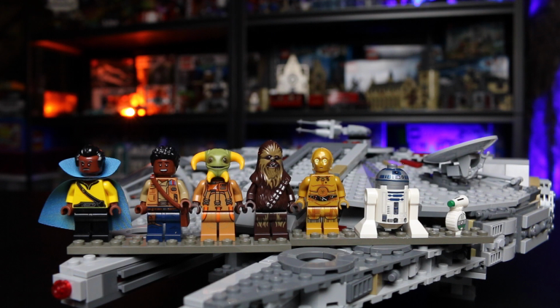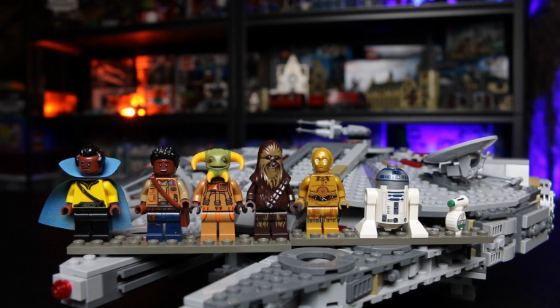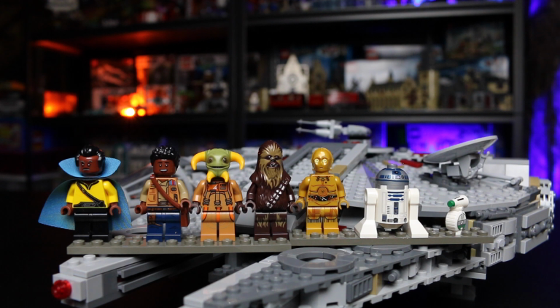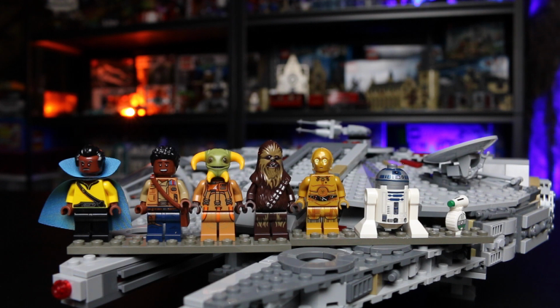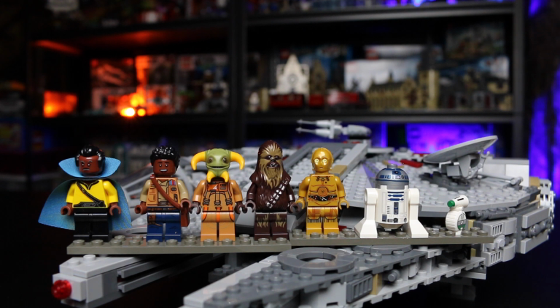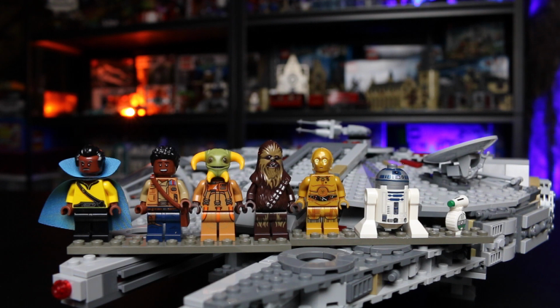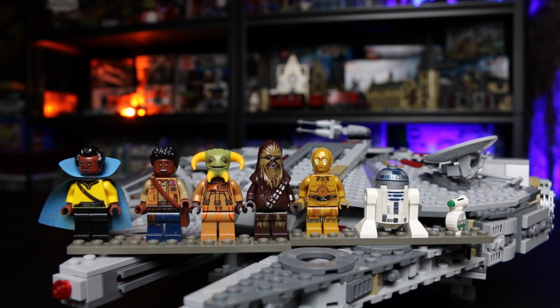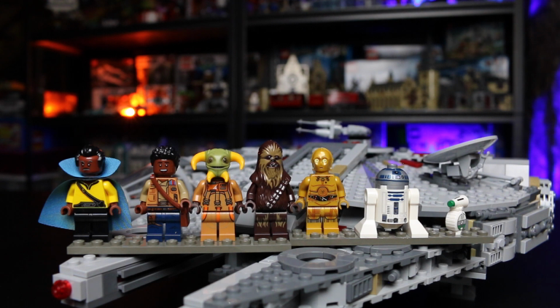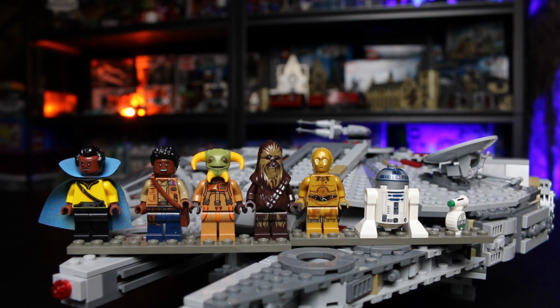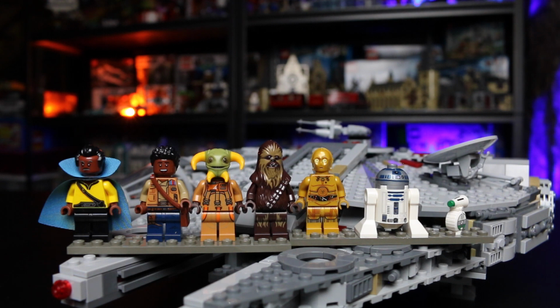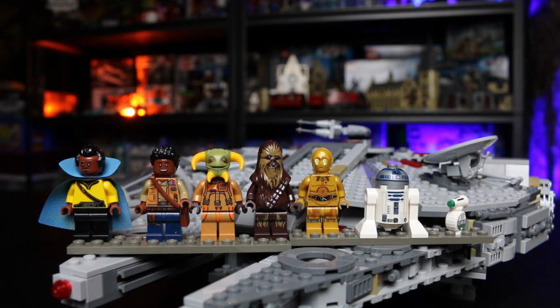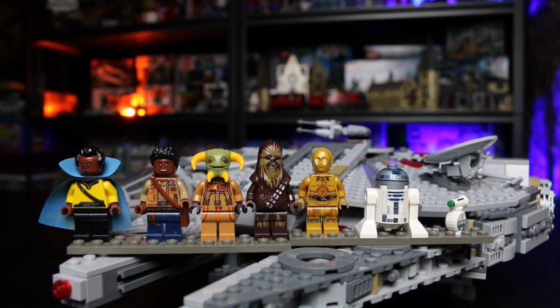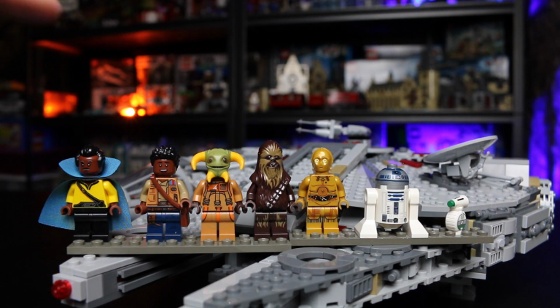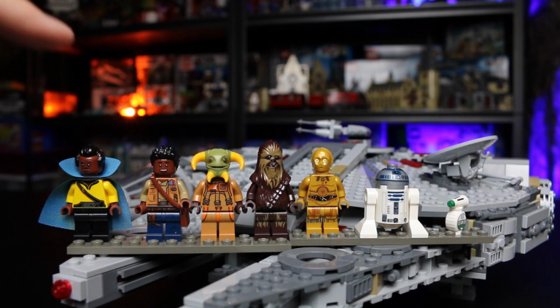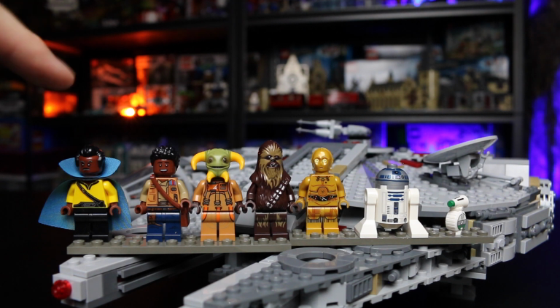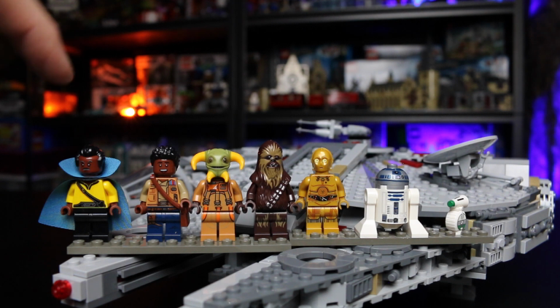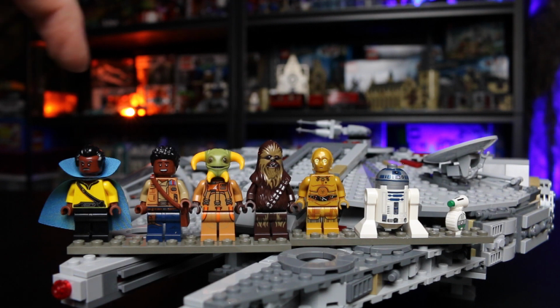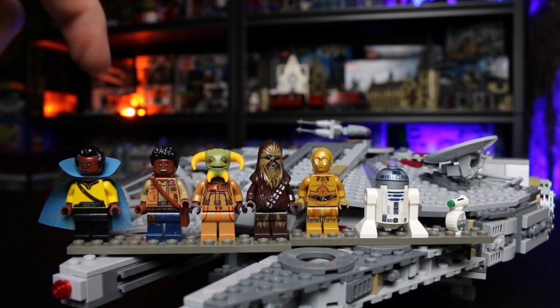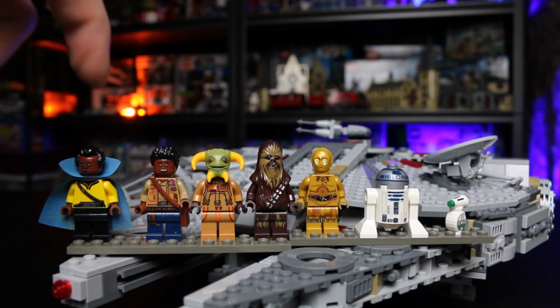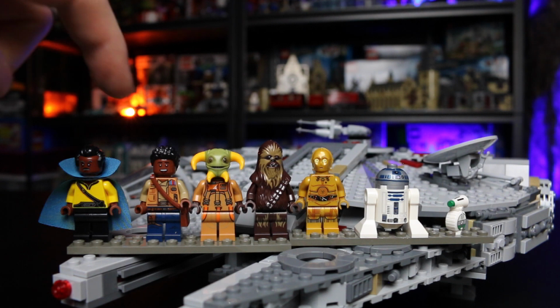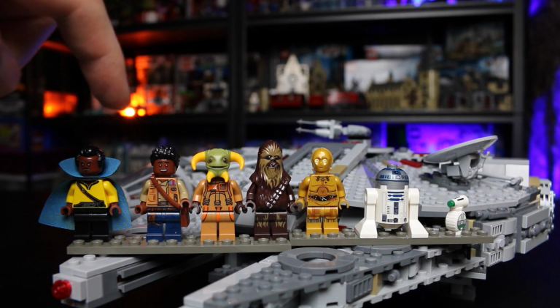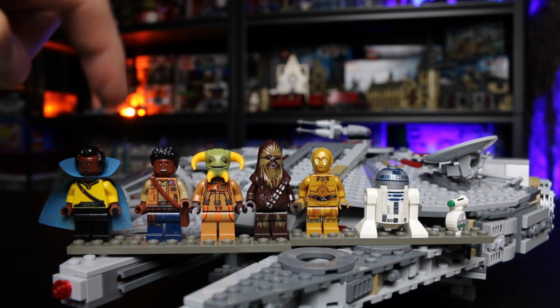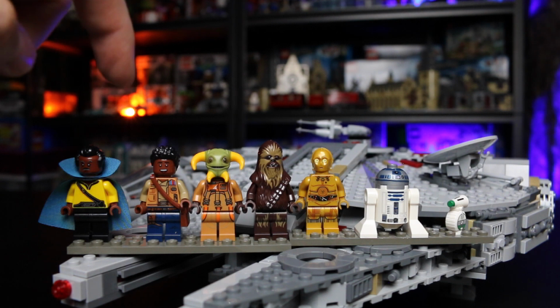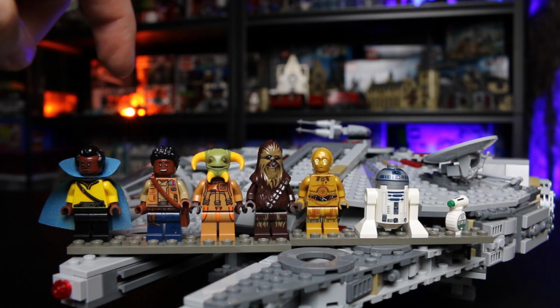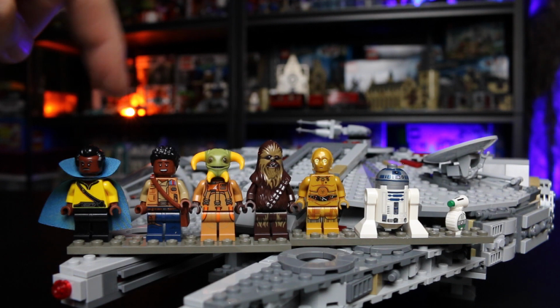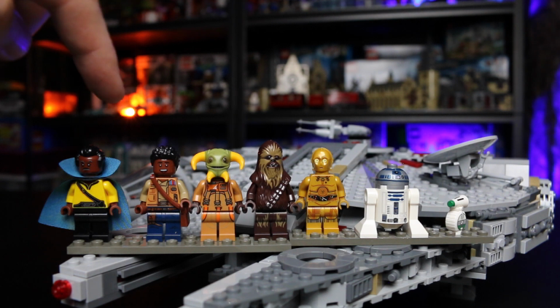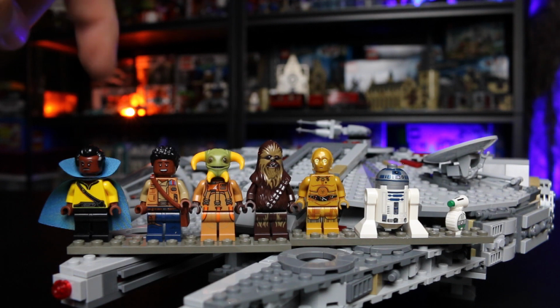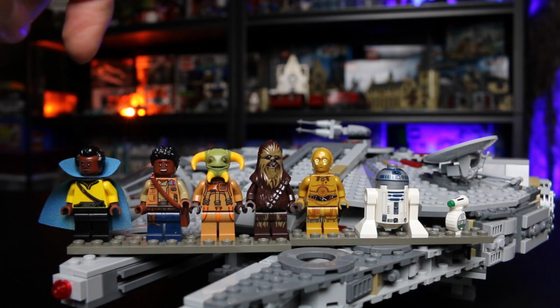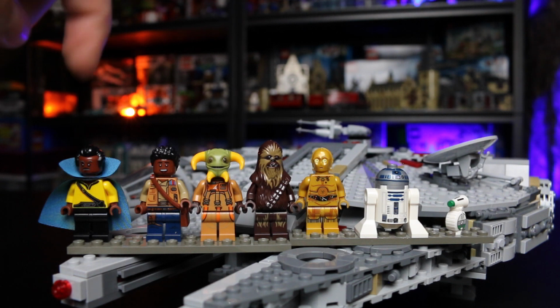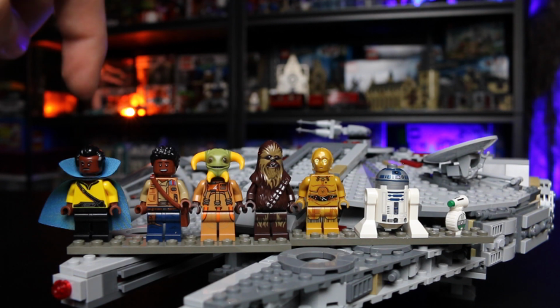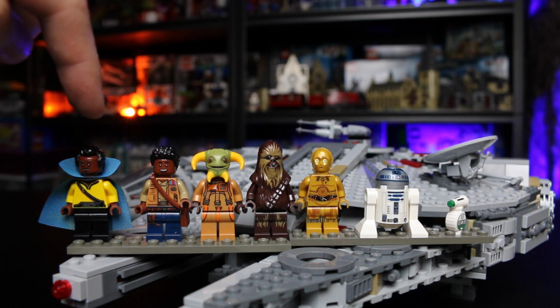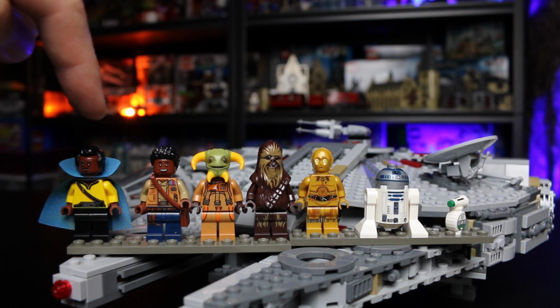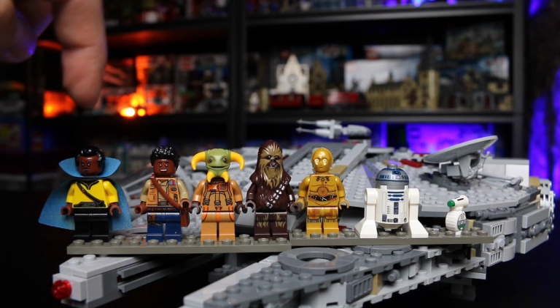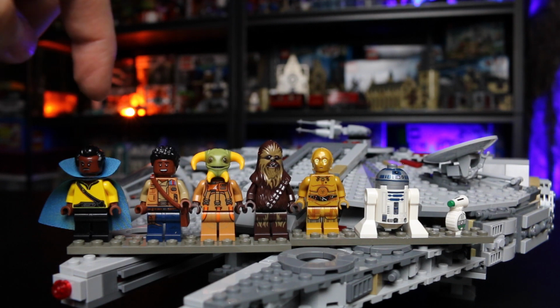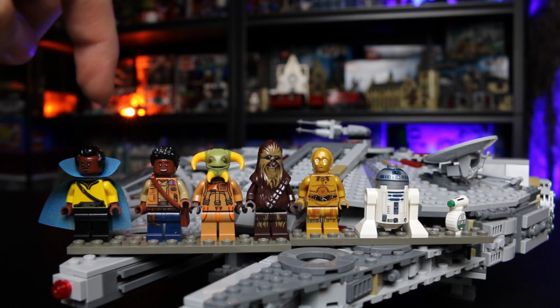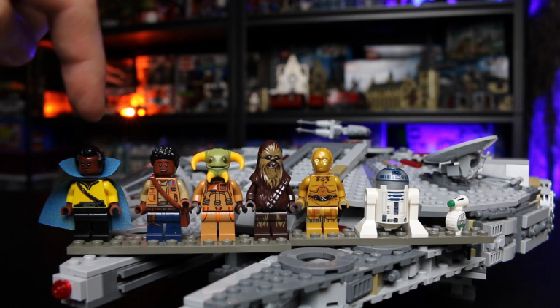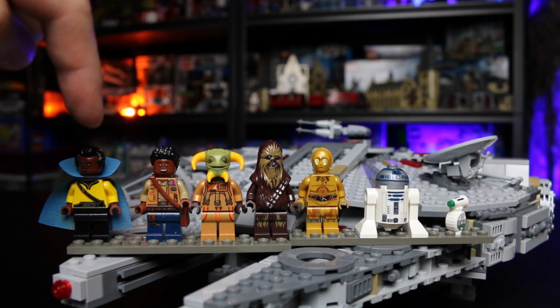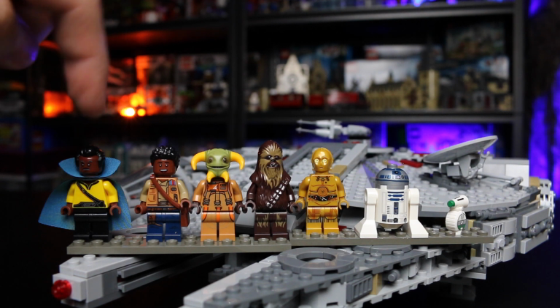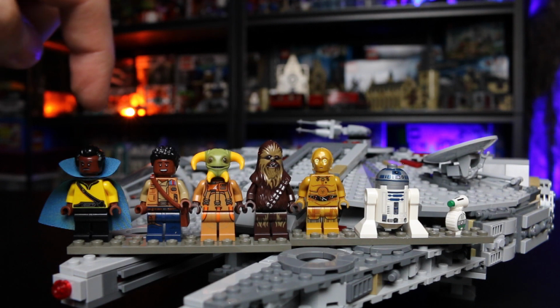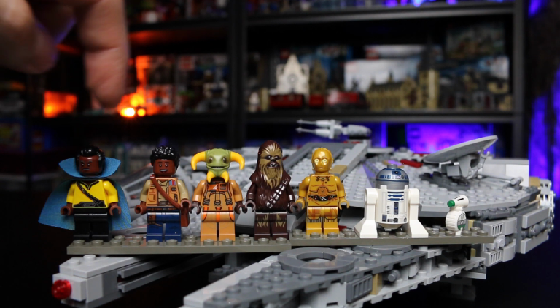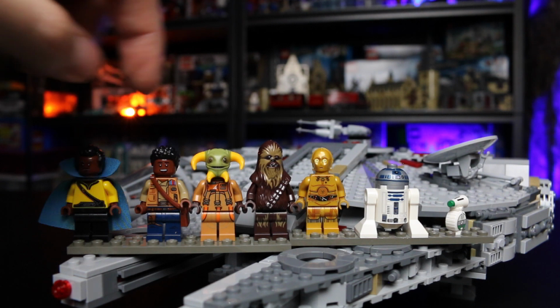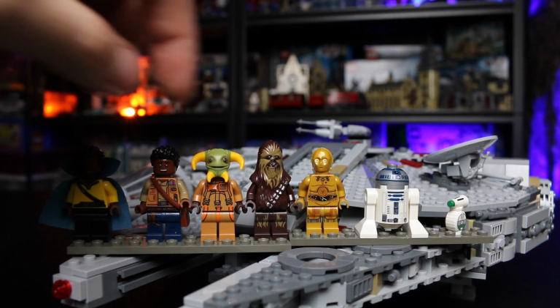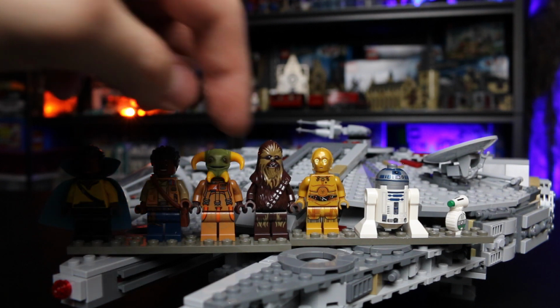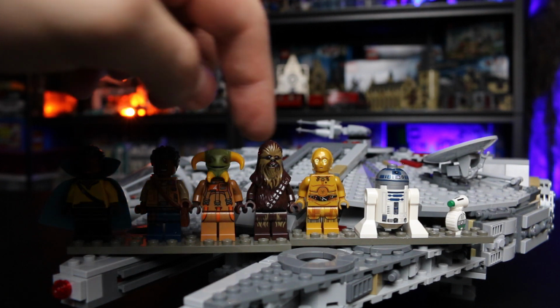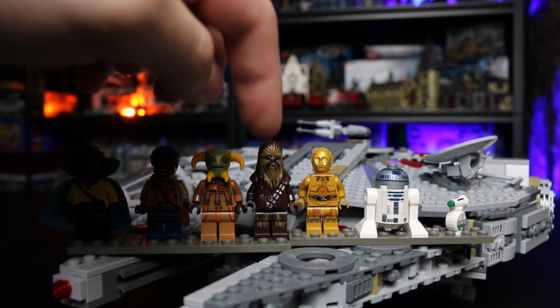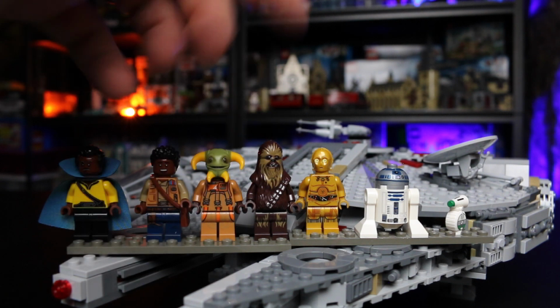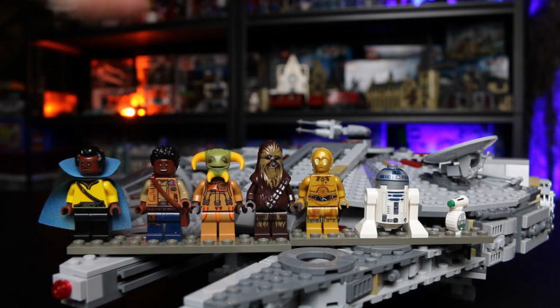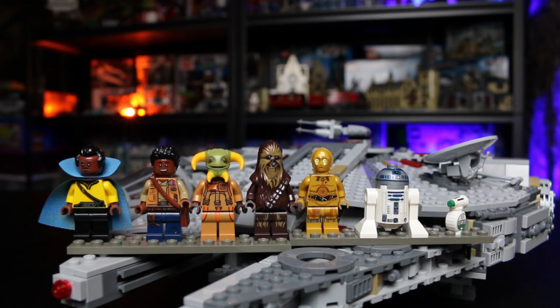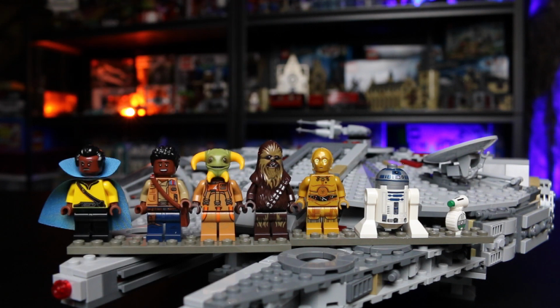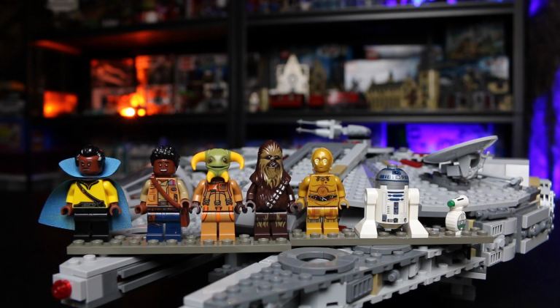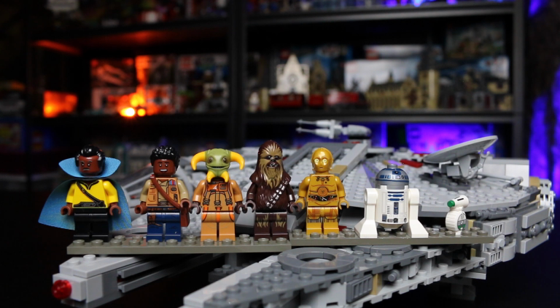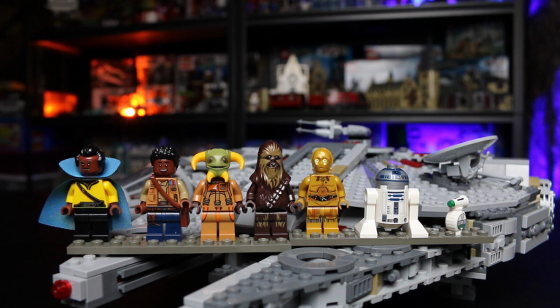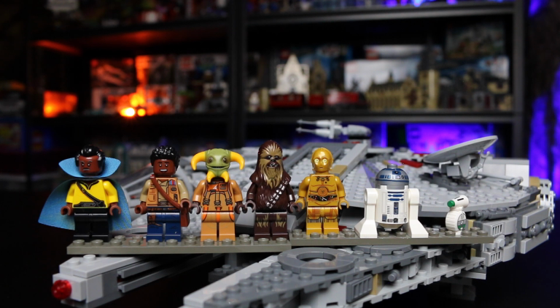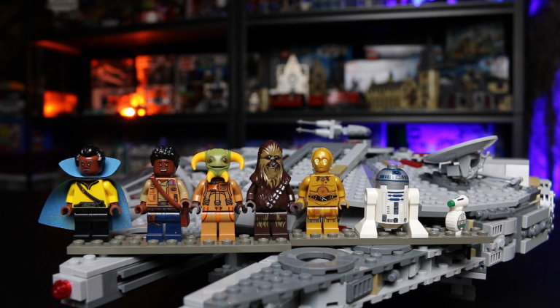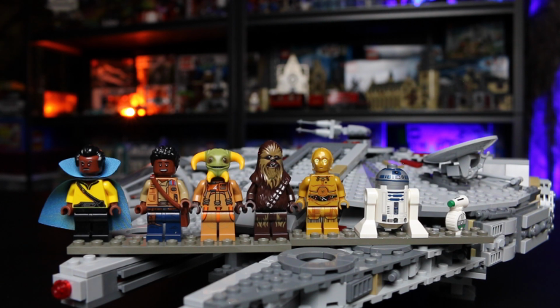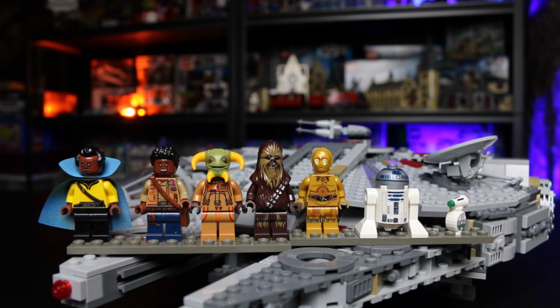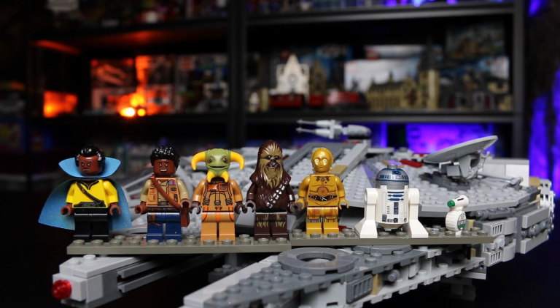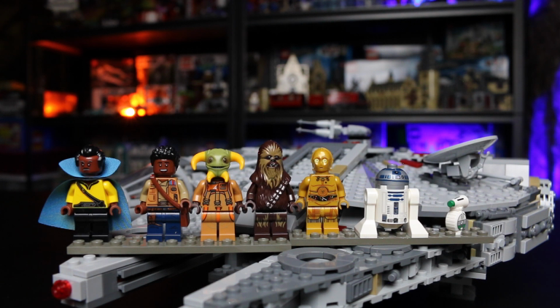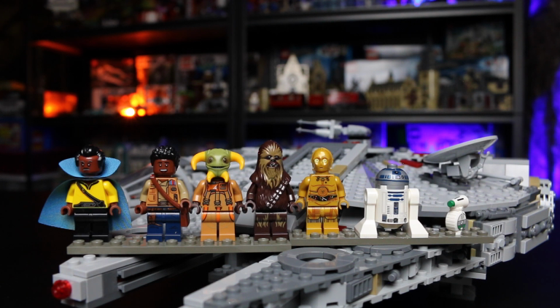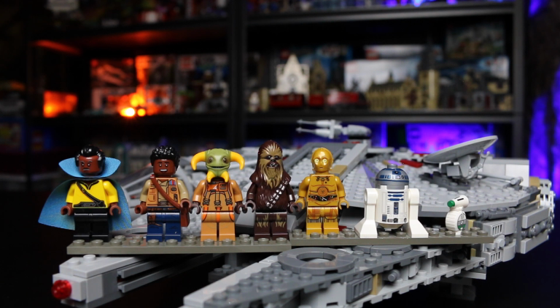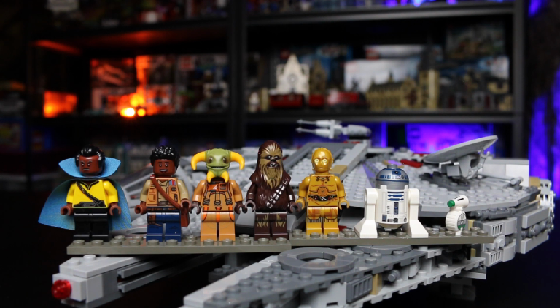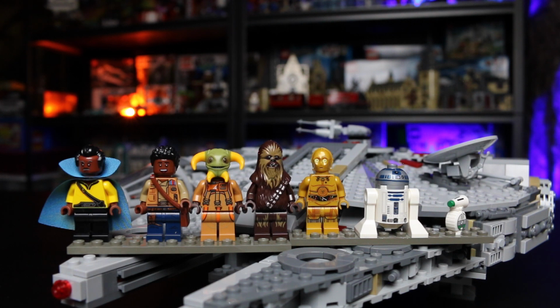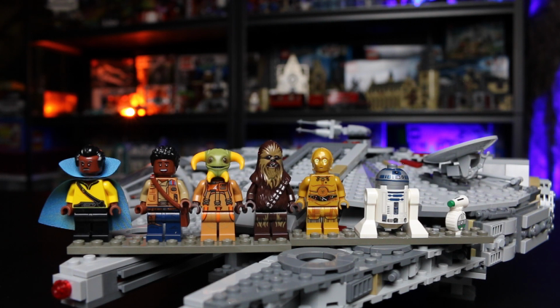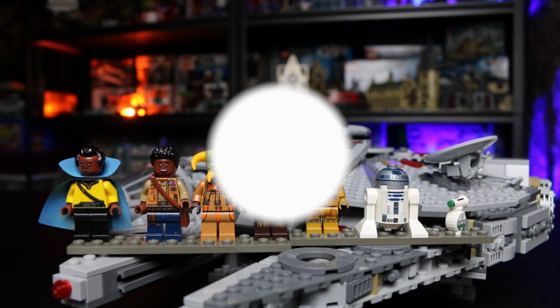Obviously, I was wanting this set primarily for Chewbacca. Come on, guys. What were you thinking?